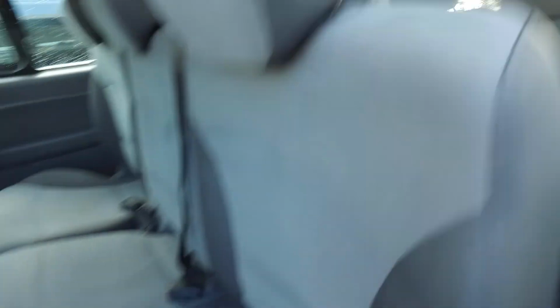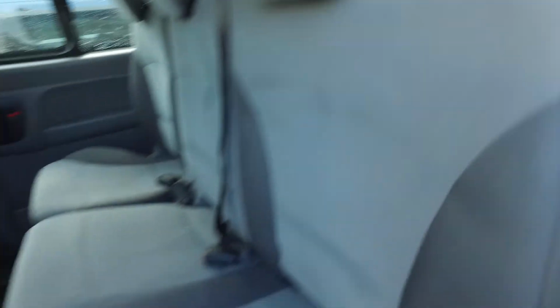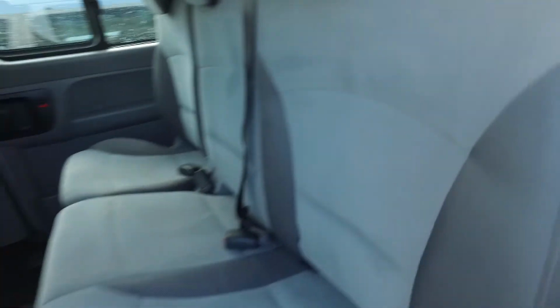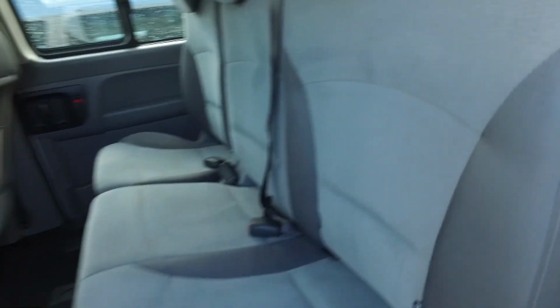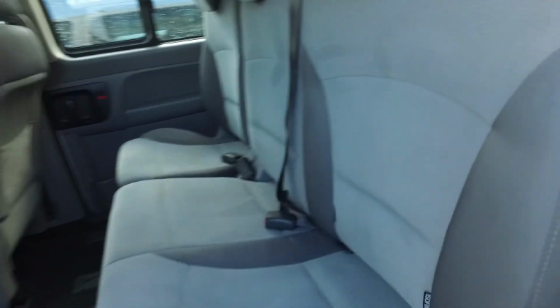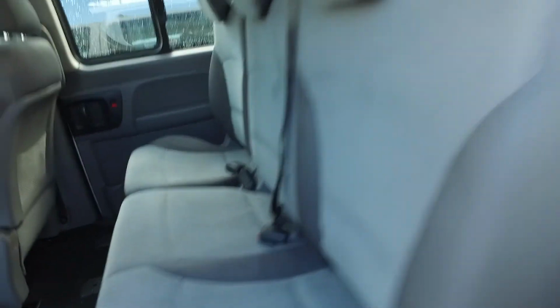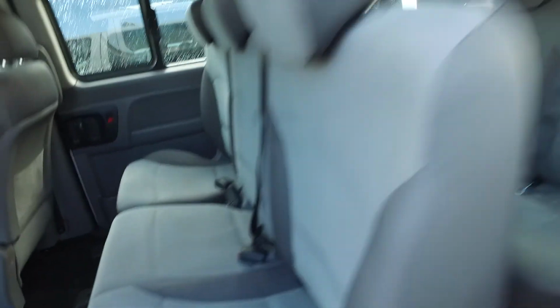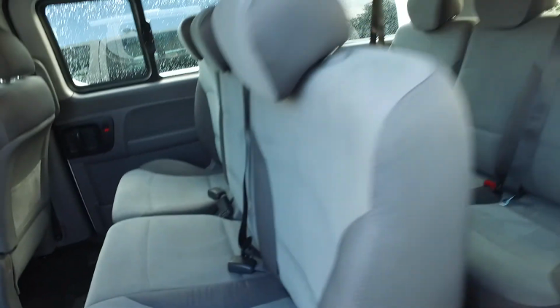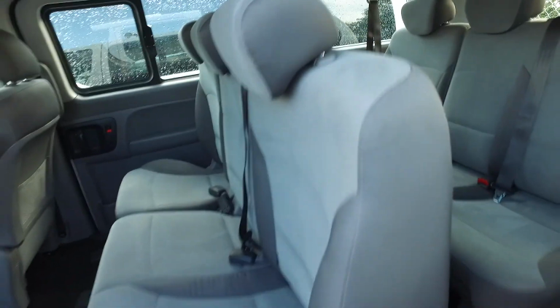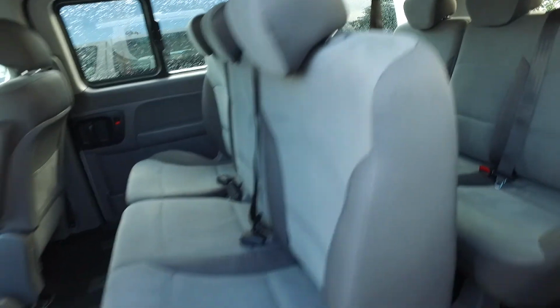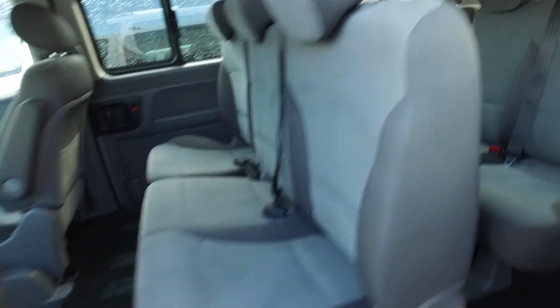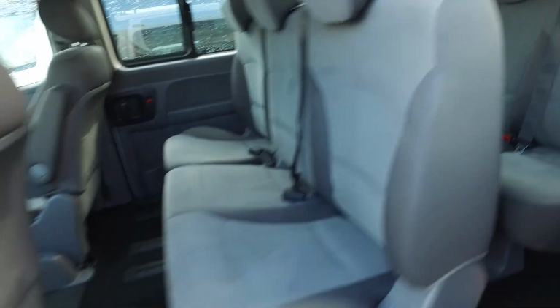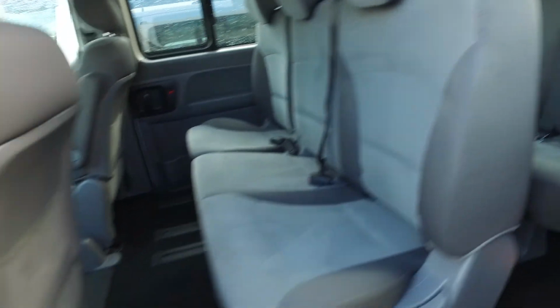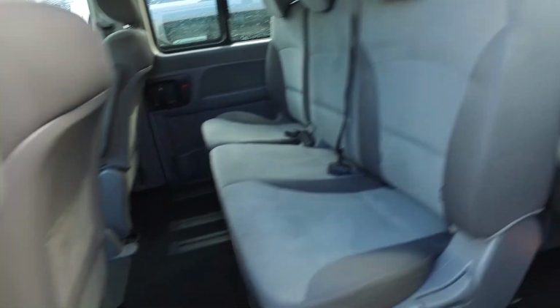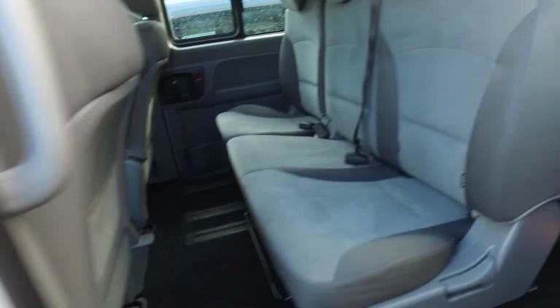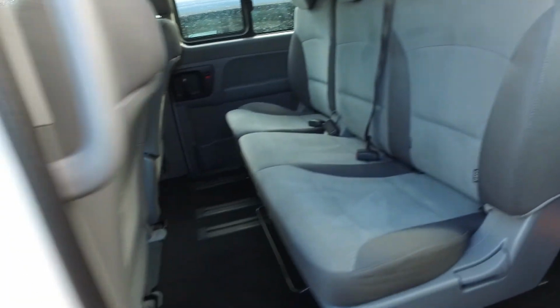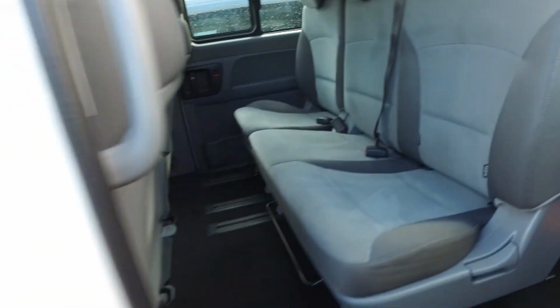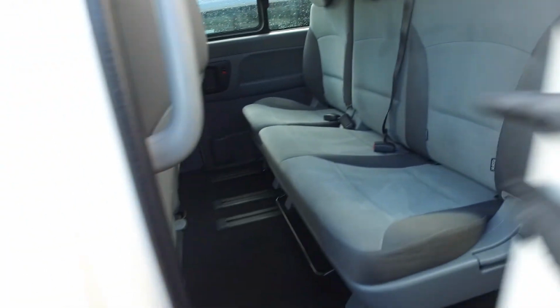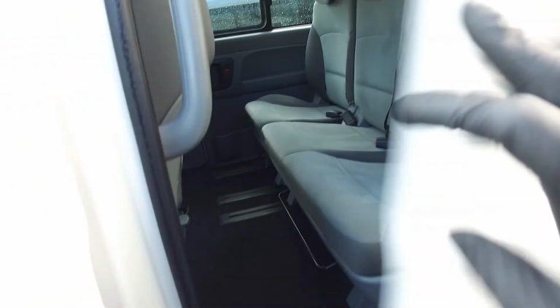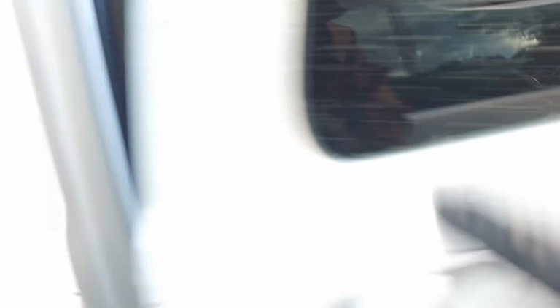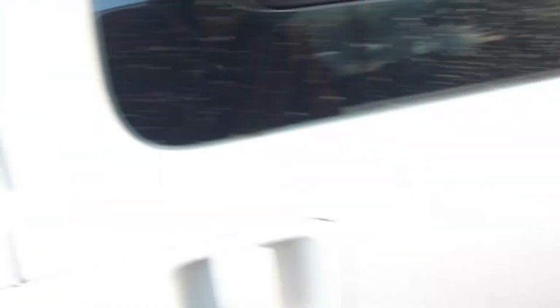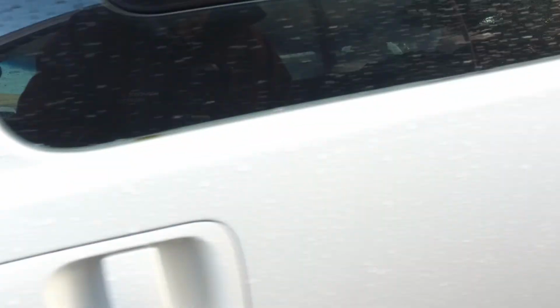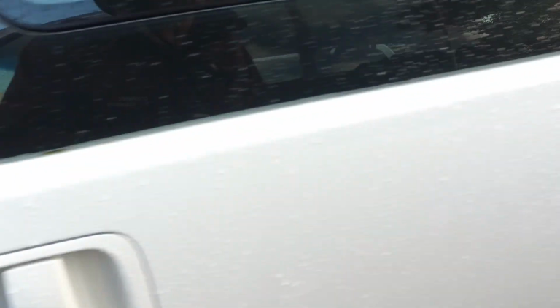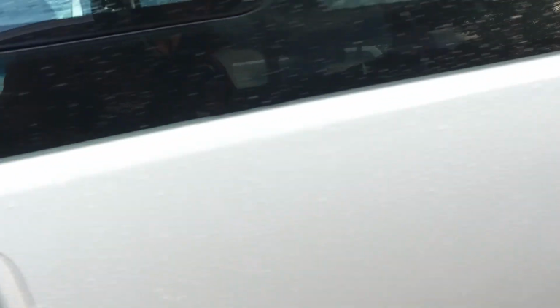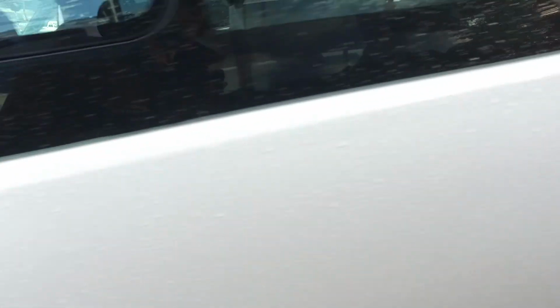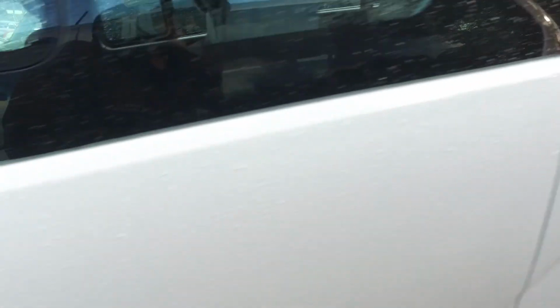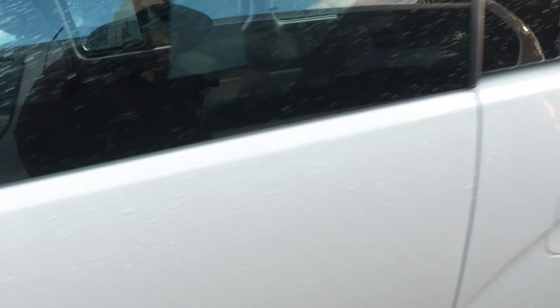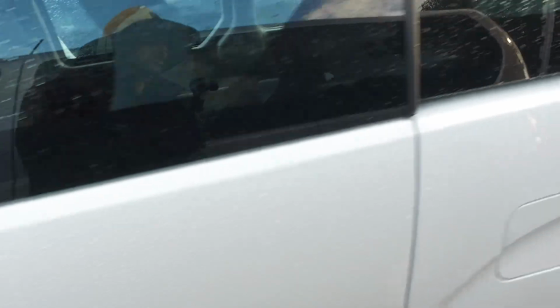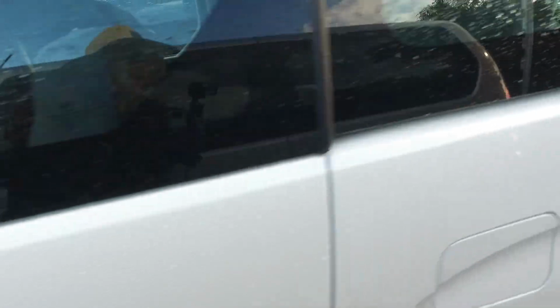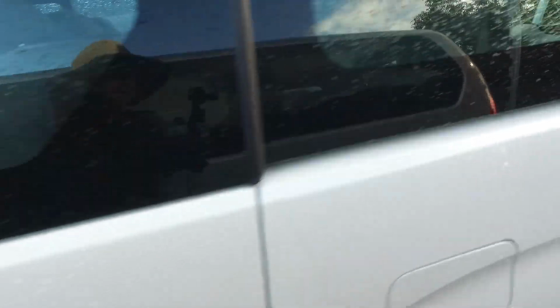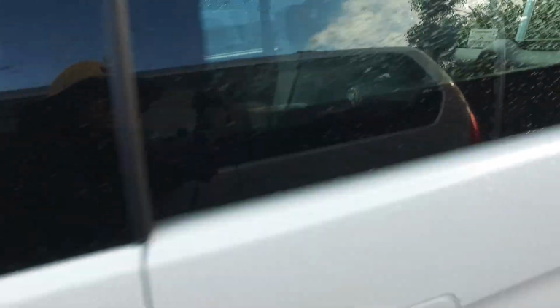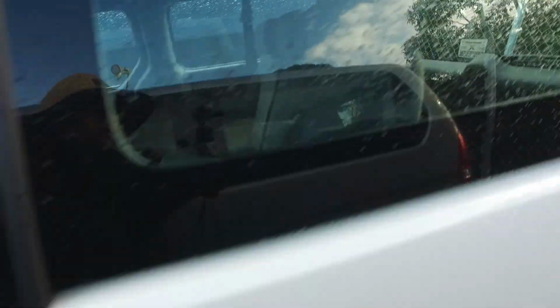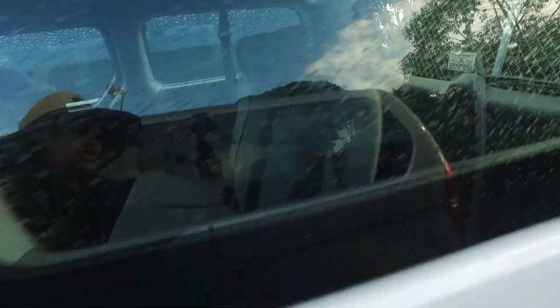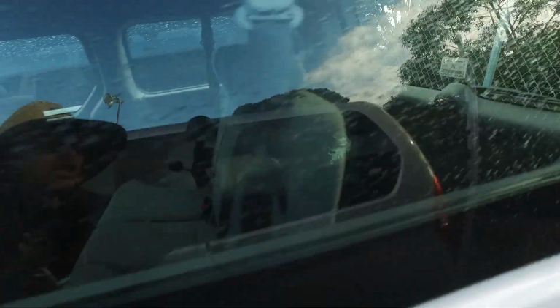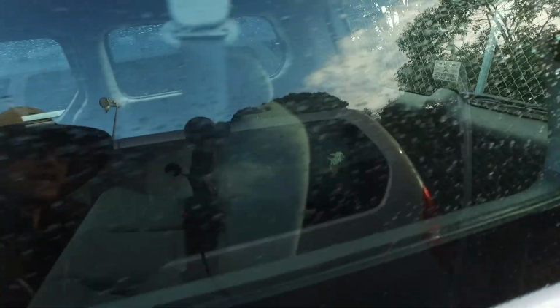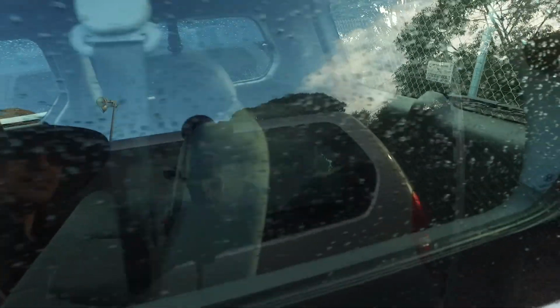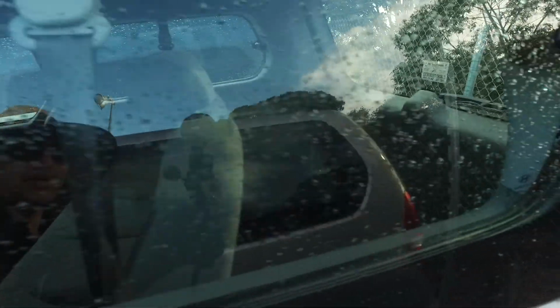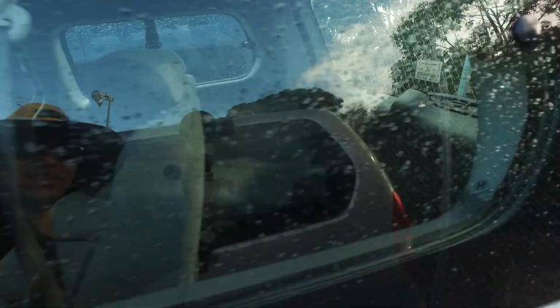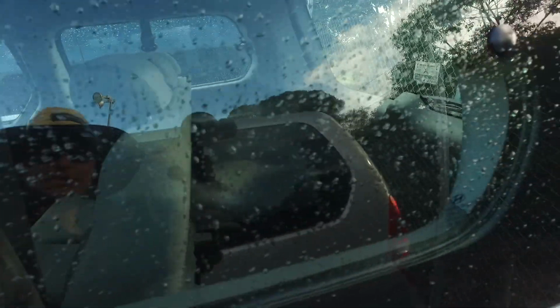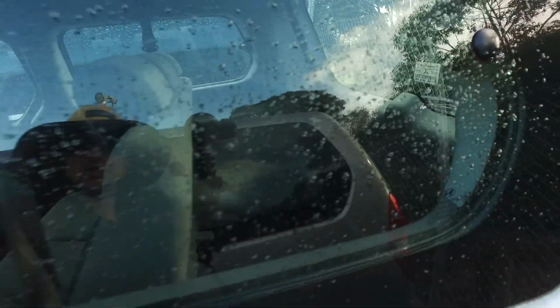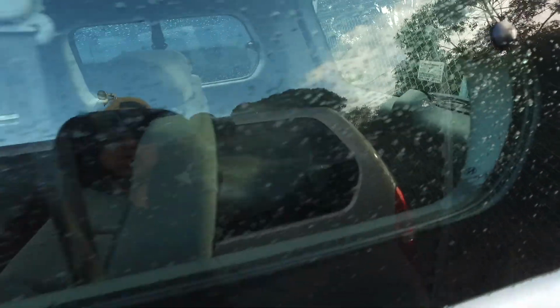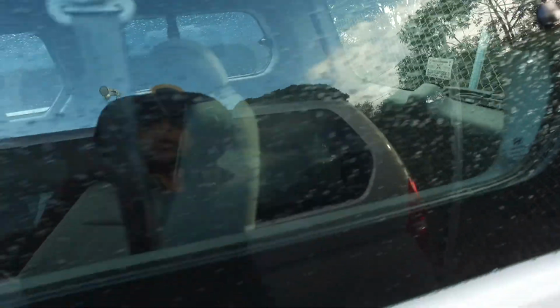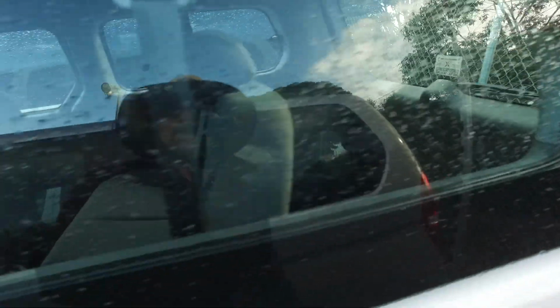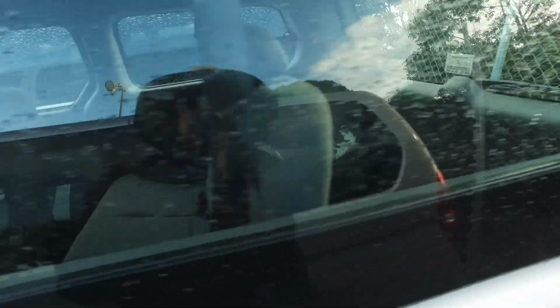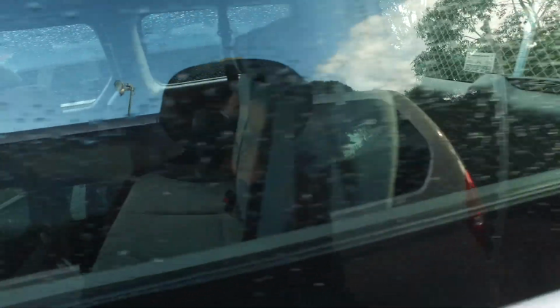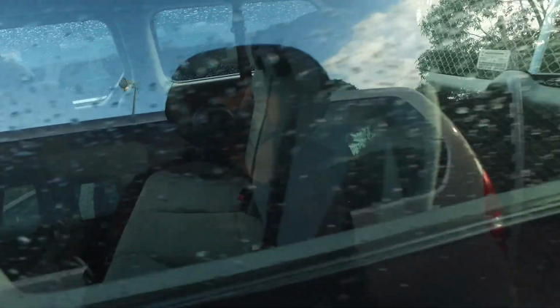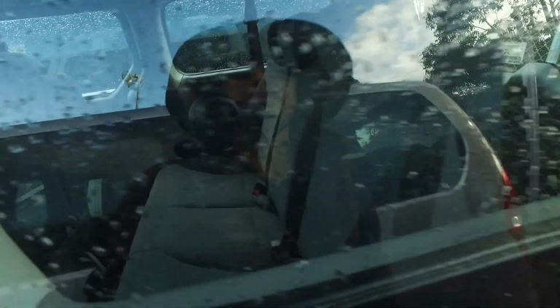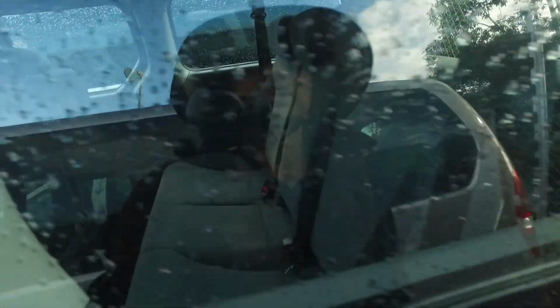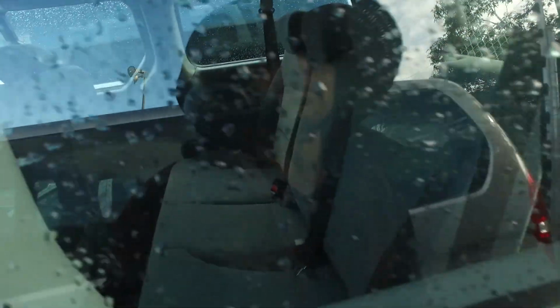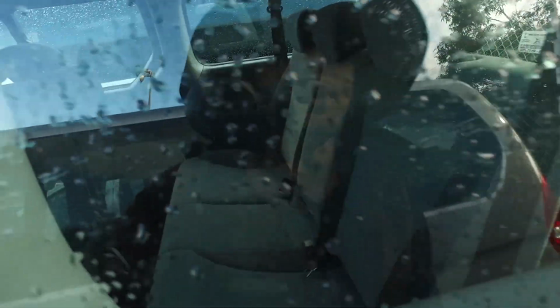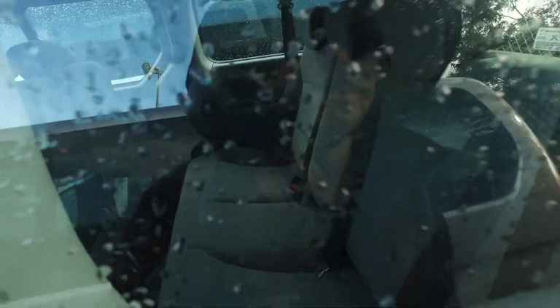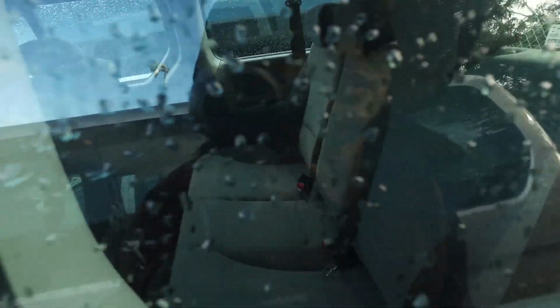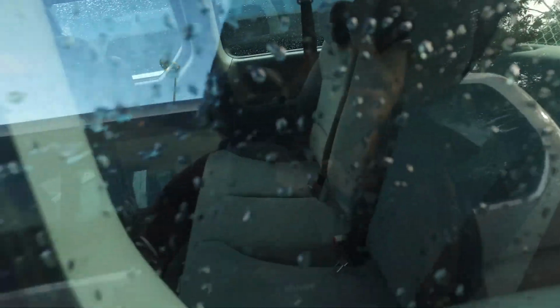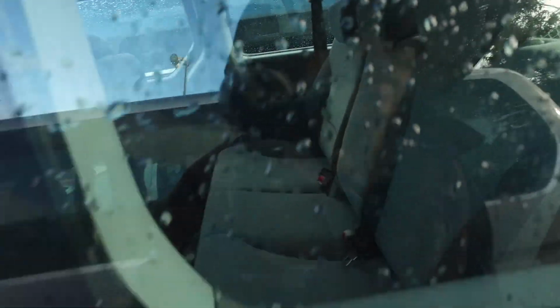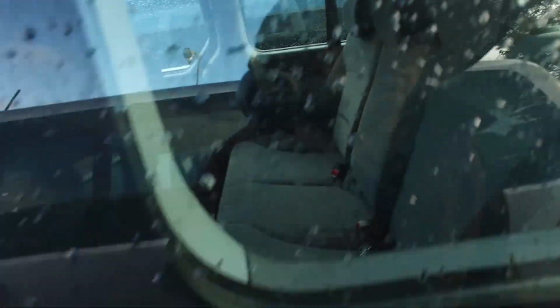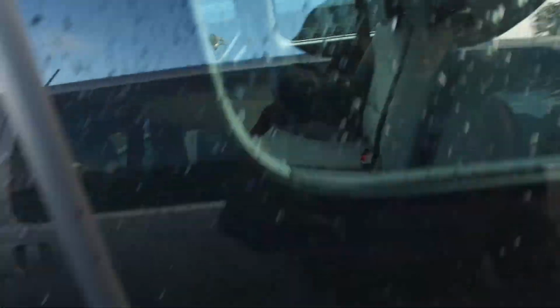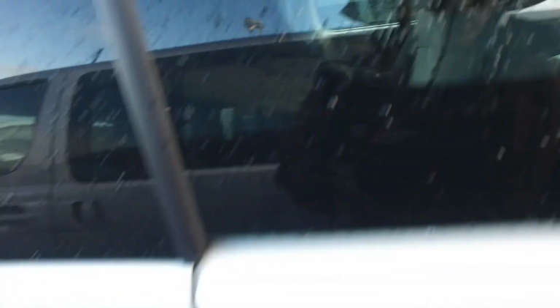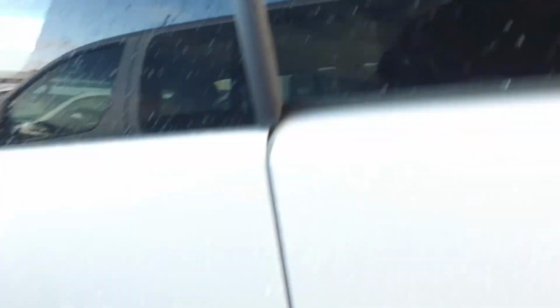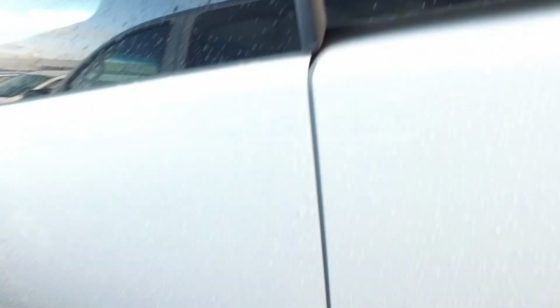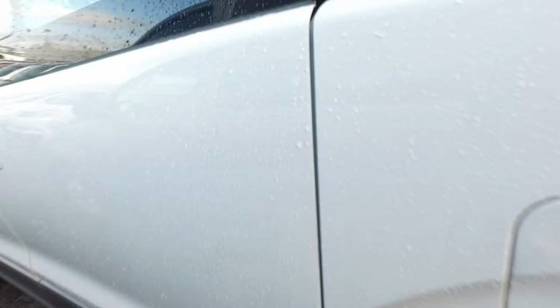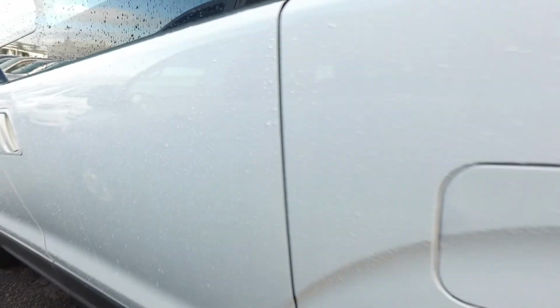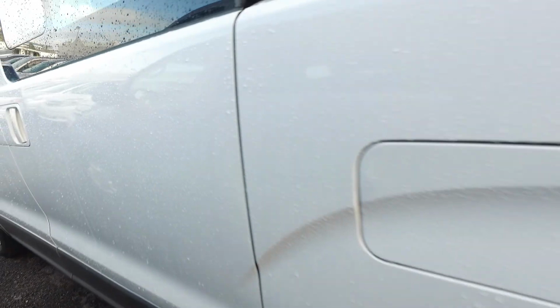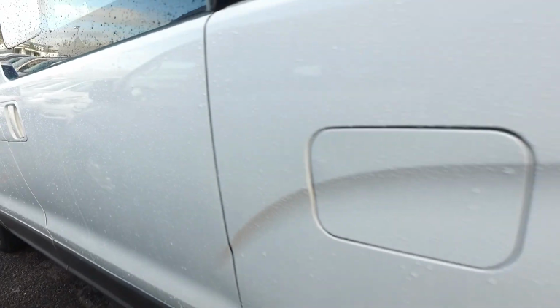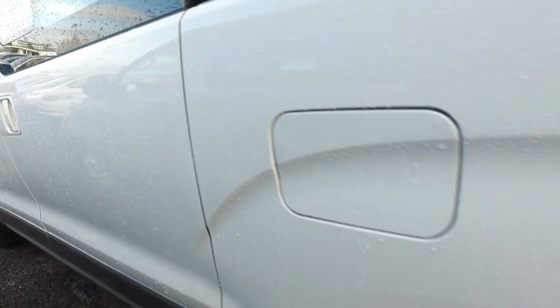Proper boot space — full size adult, easy to fit, and can fit my grandma's wheelchair in the back there, so no worries. The back seats have no stains as well.